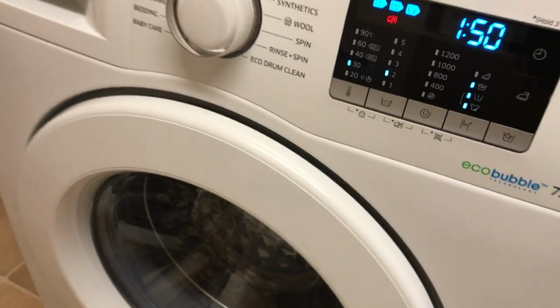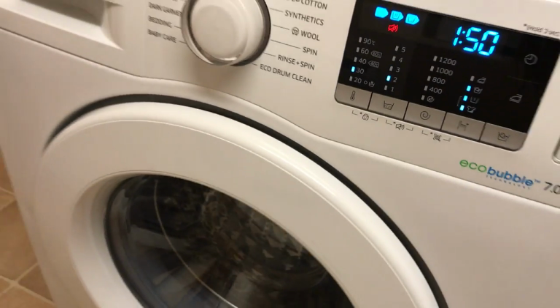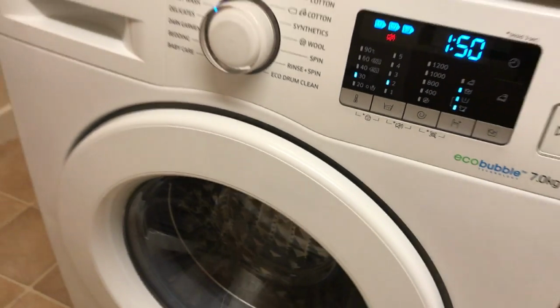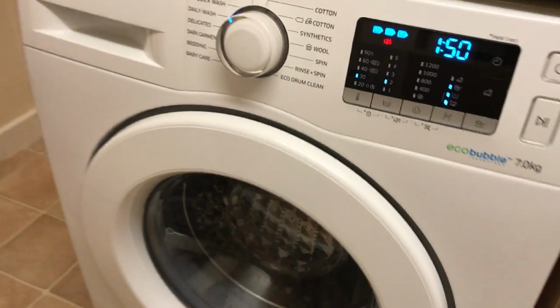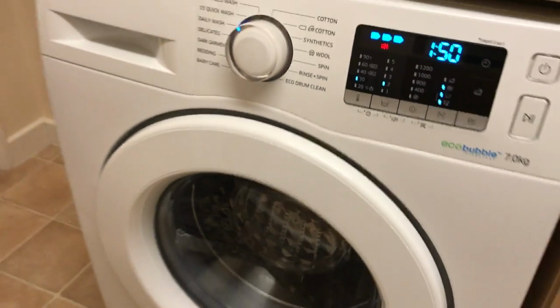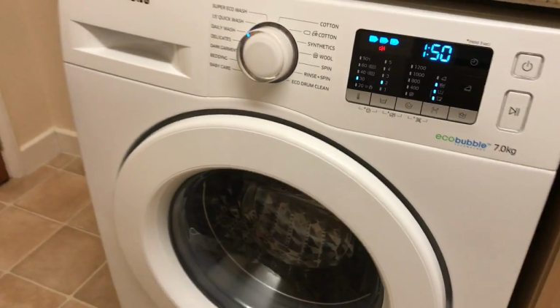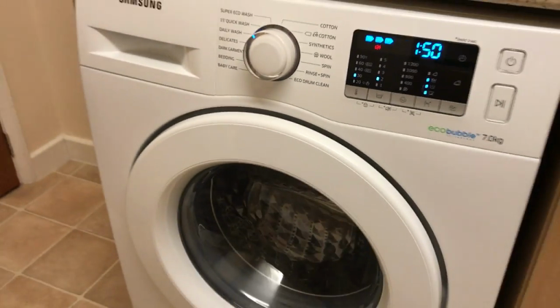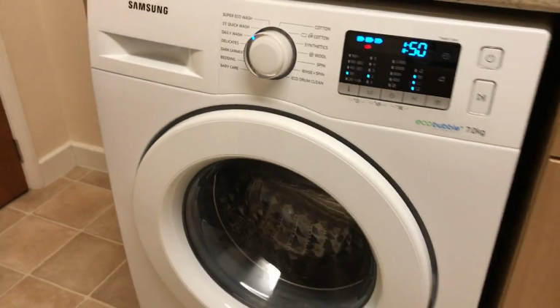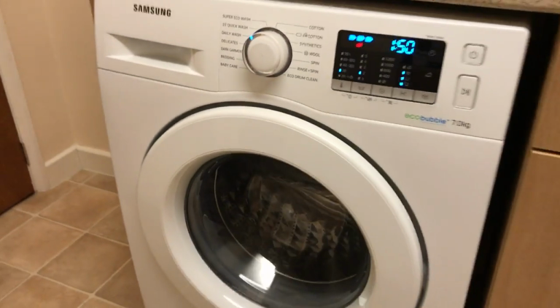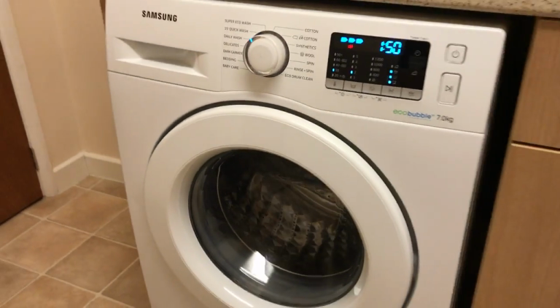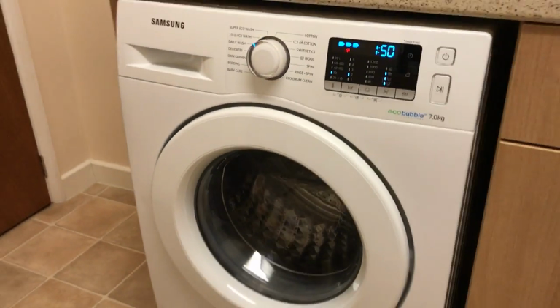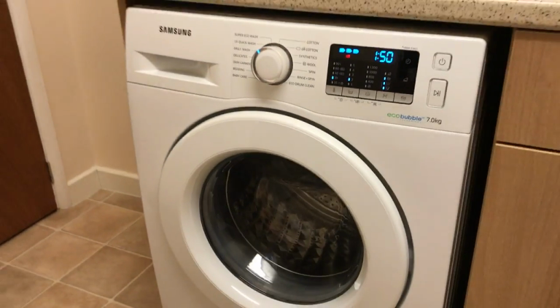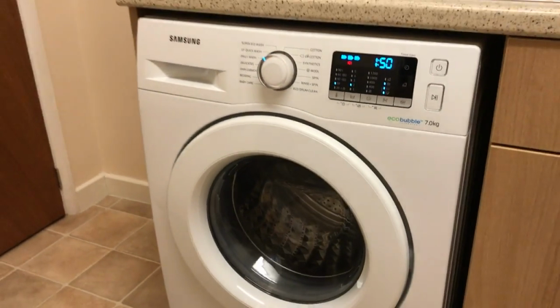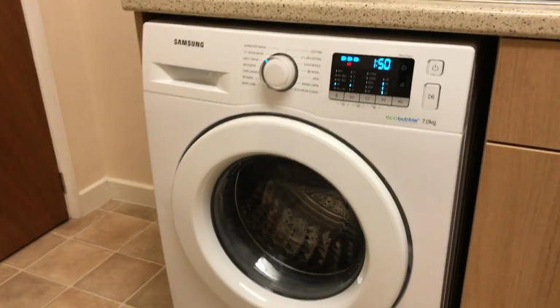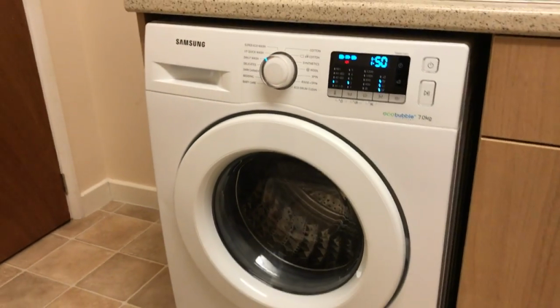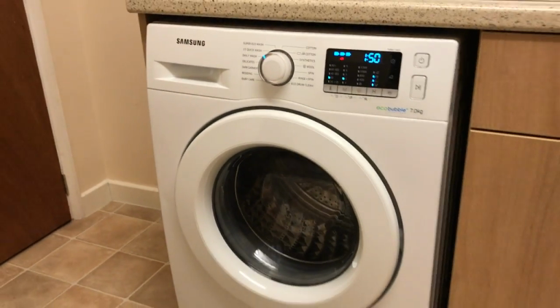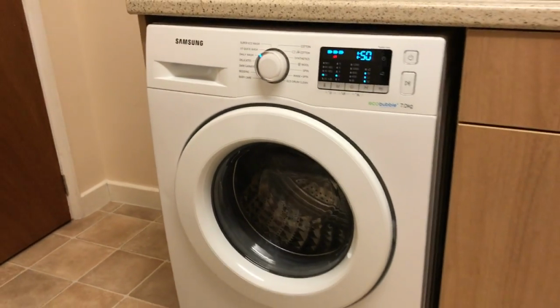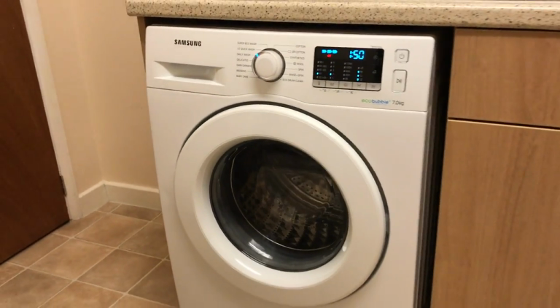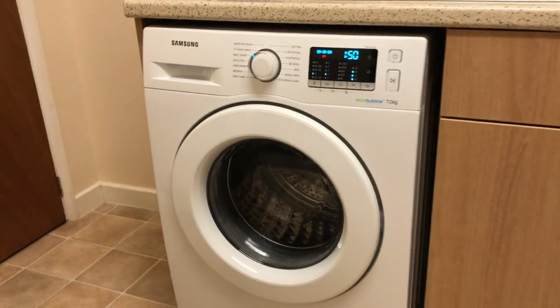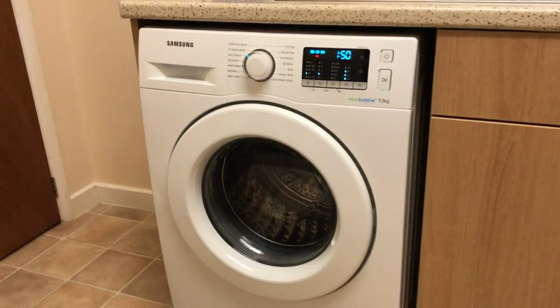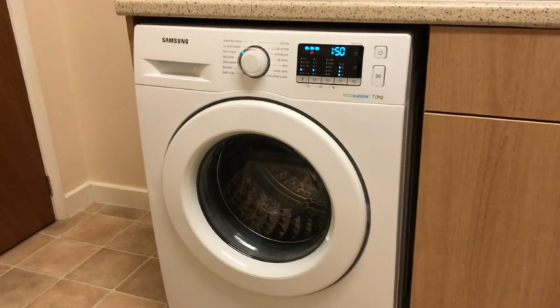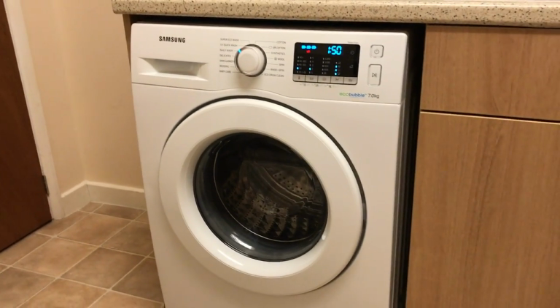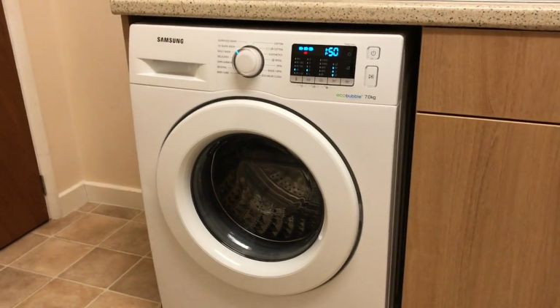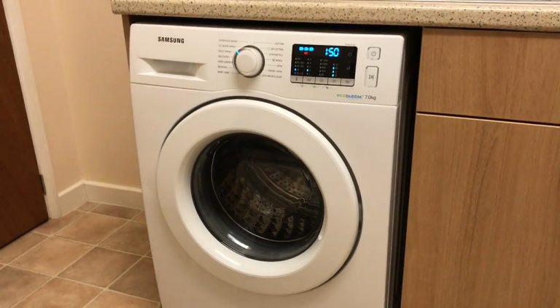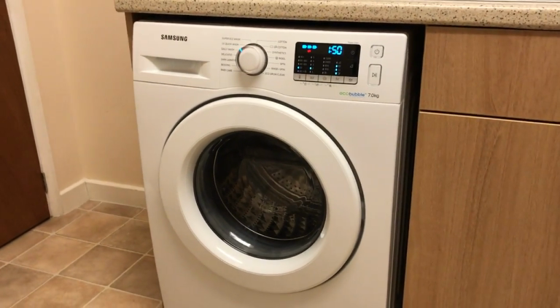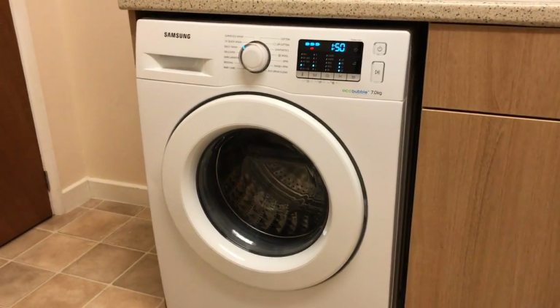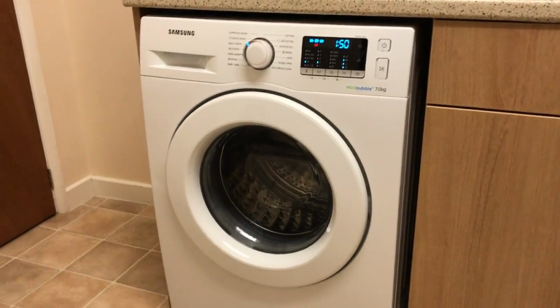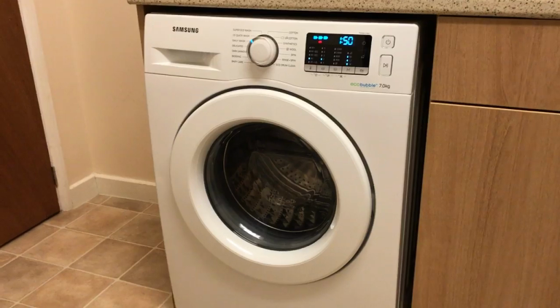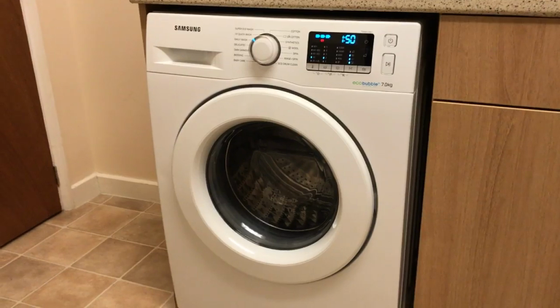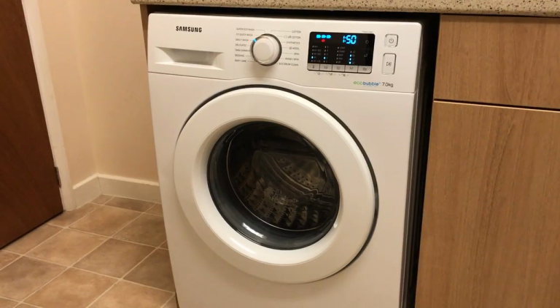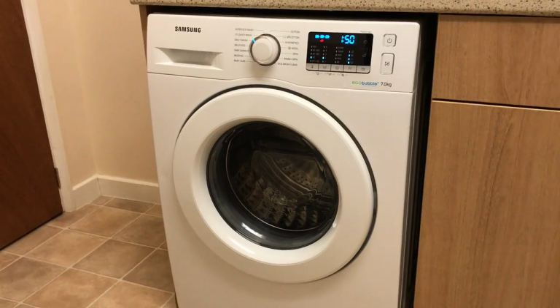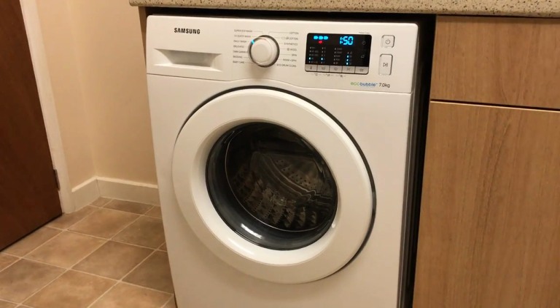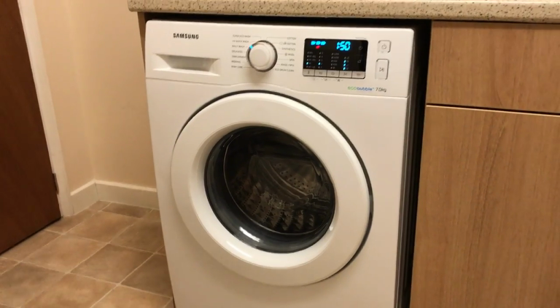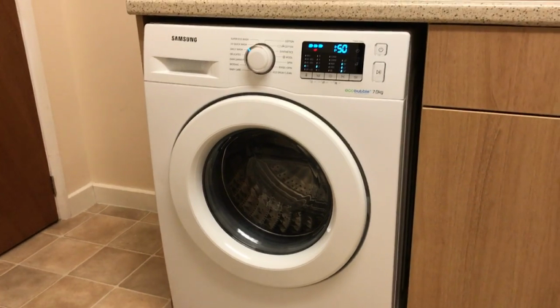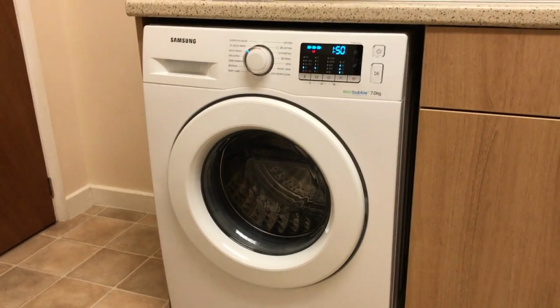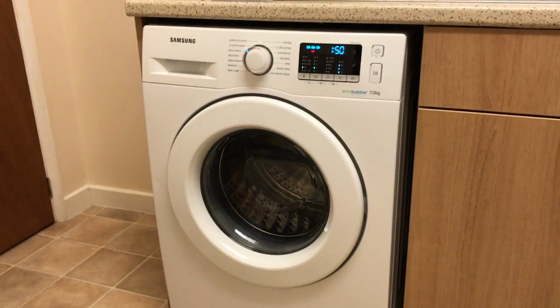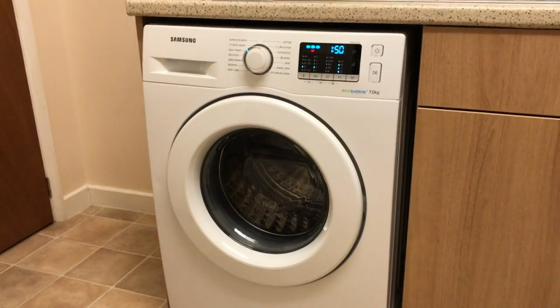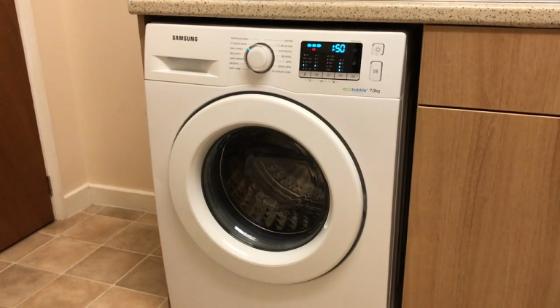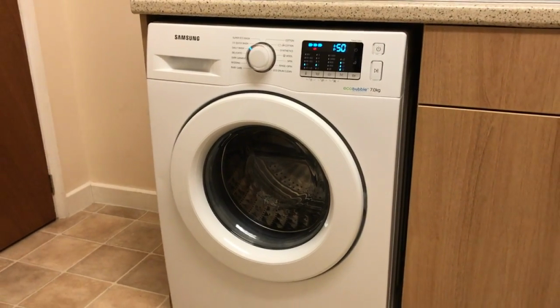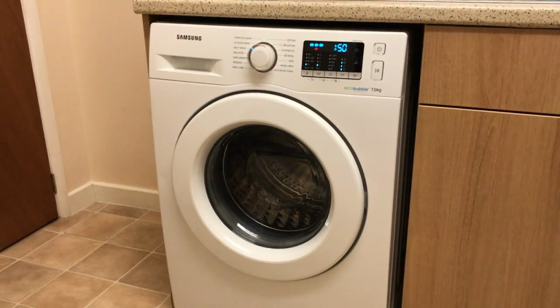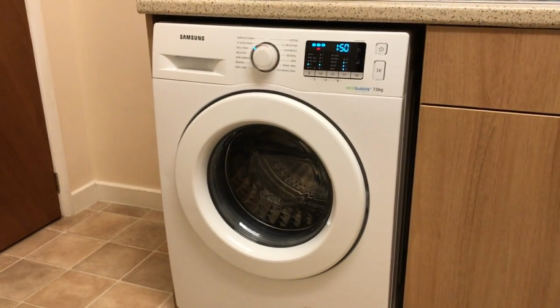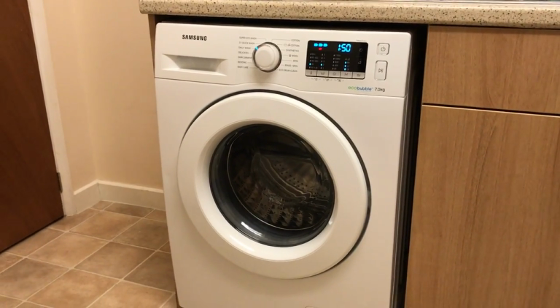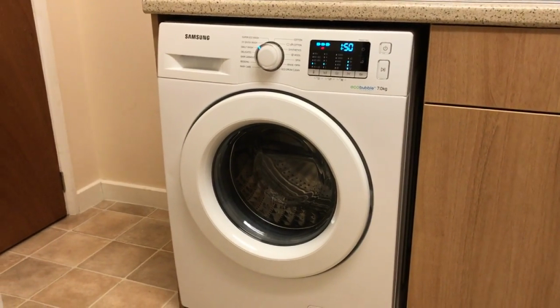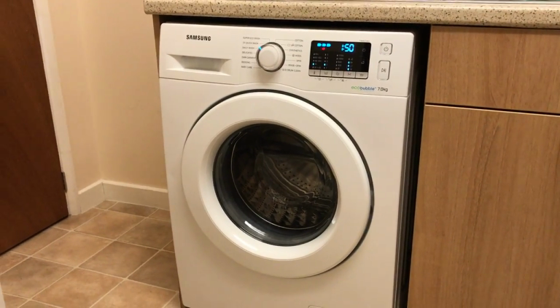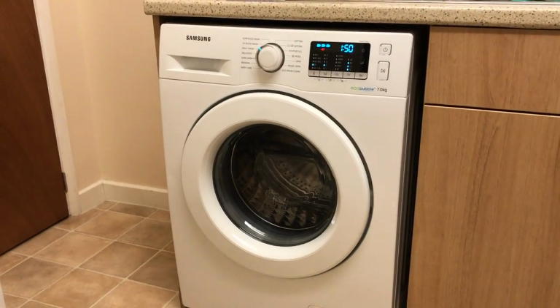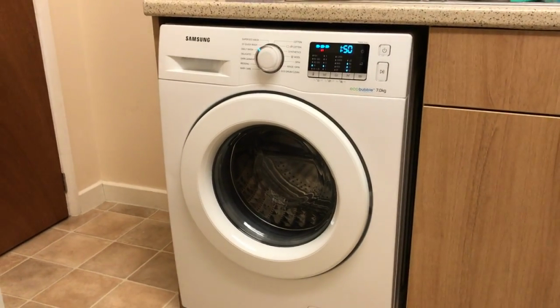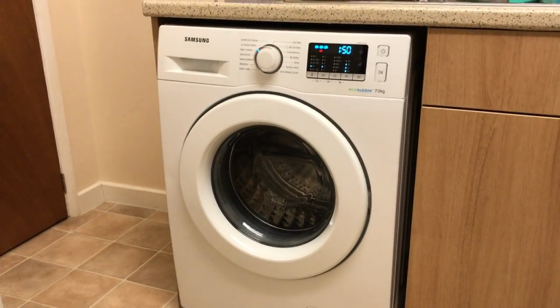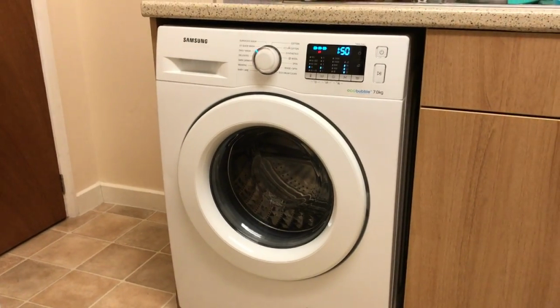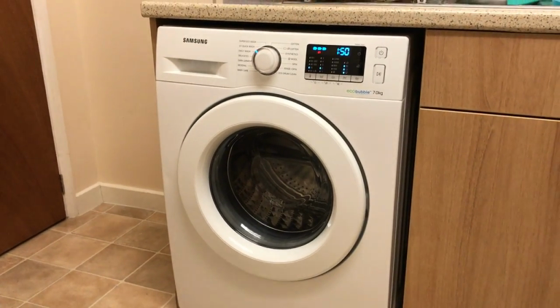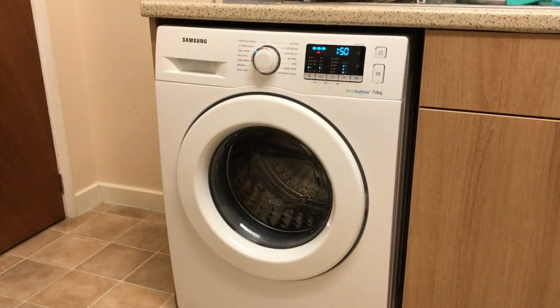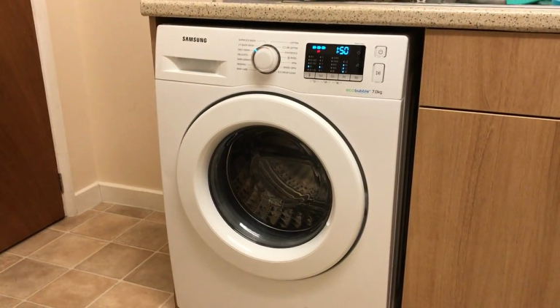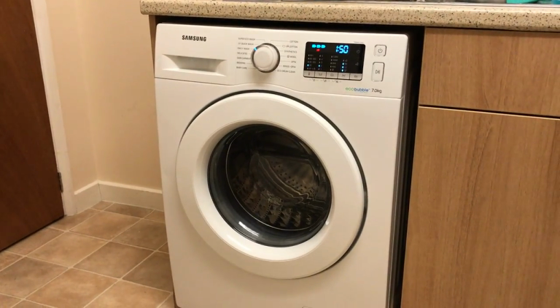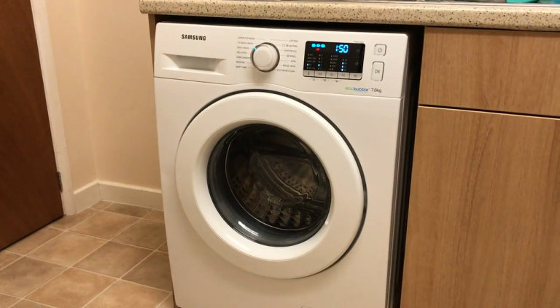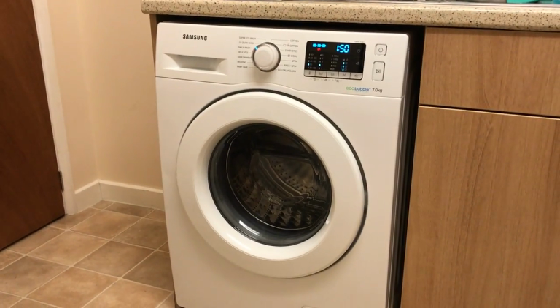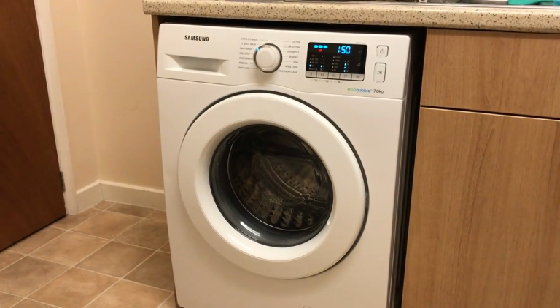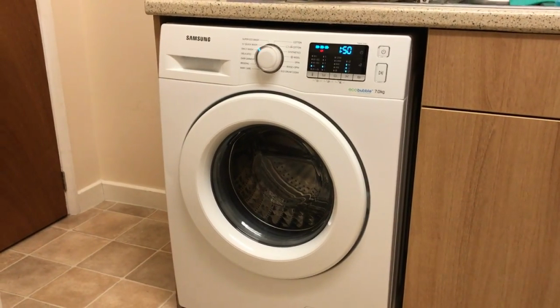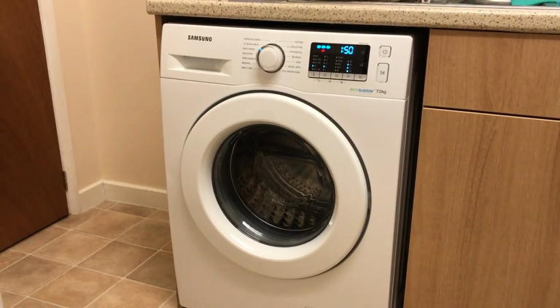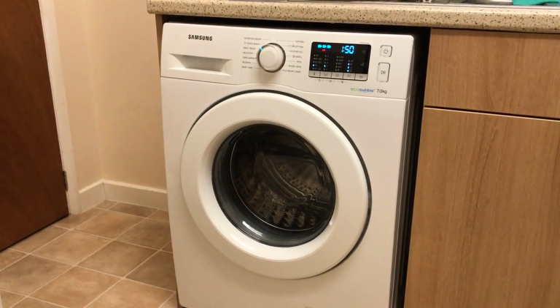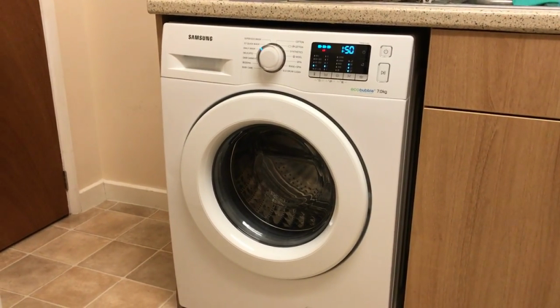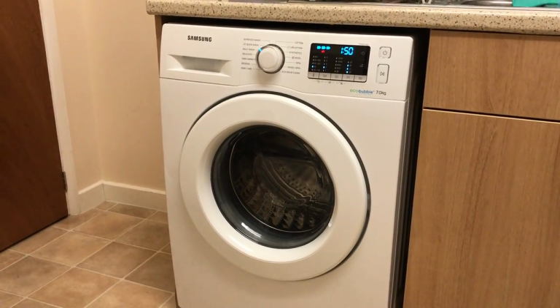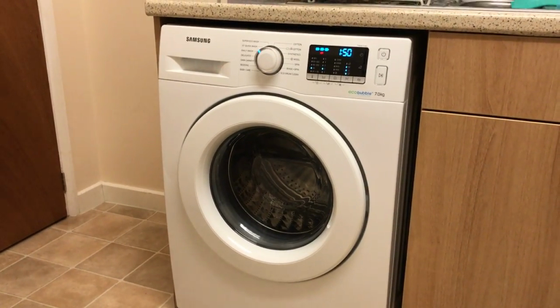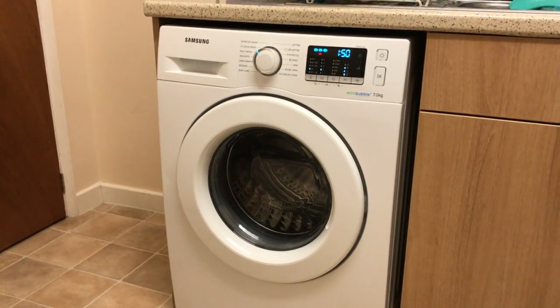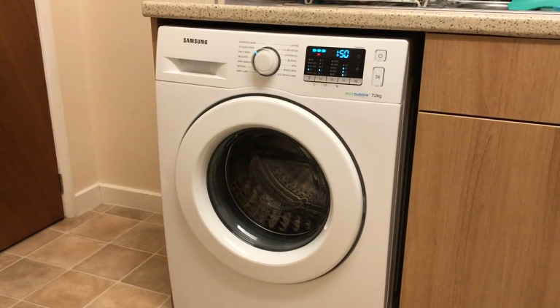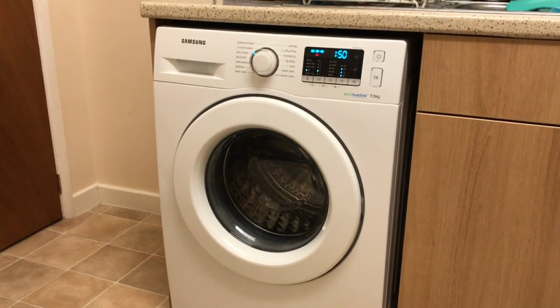I am very pleased with this washing machine. I highly recommend it, and thank you AO.com for letting me review it.